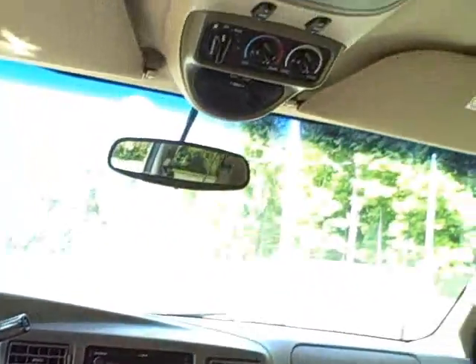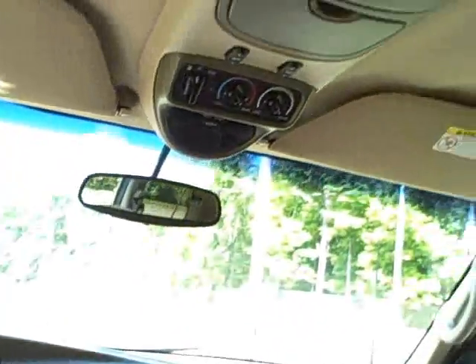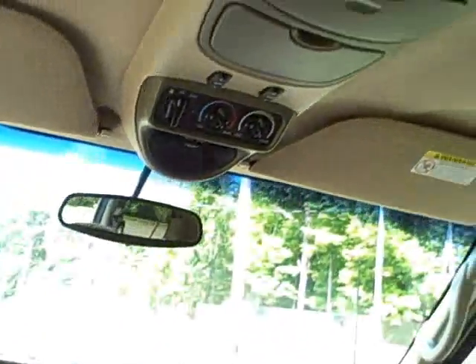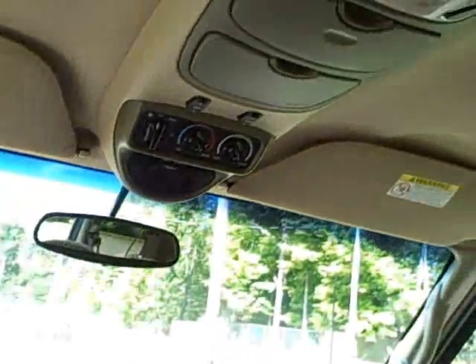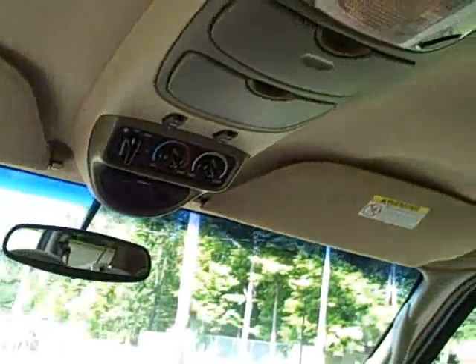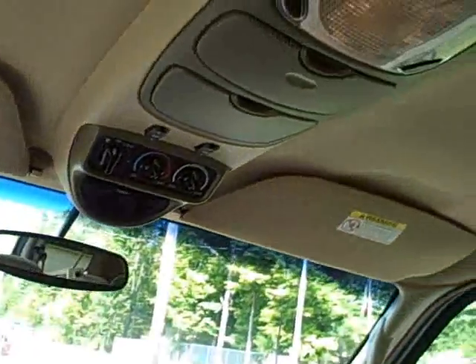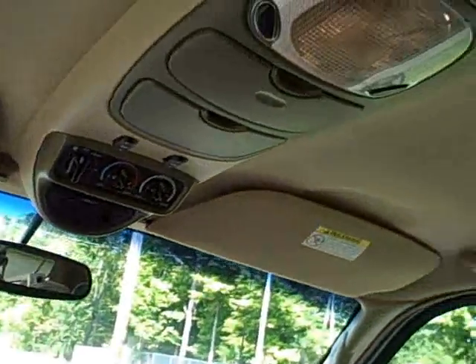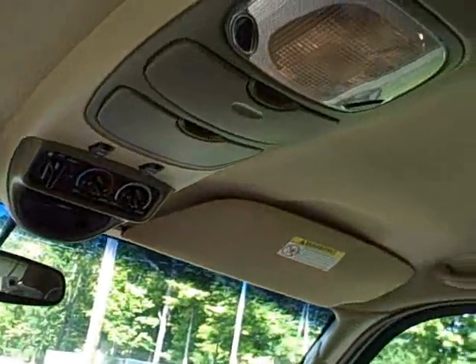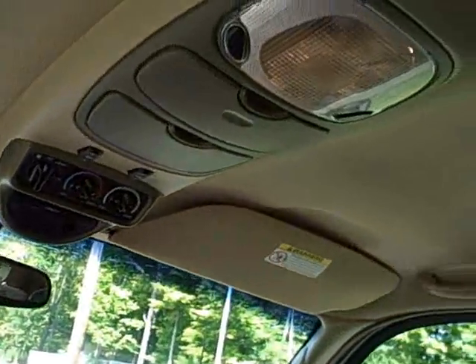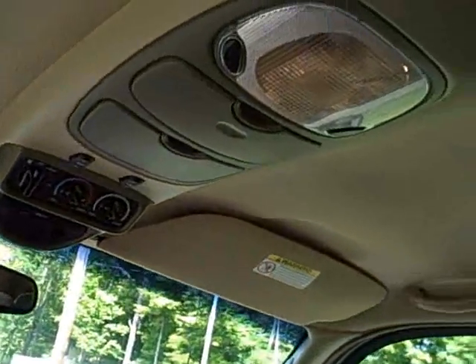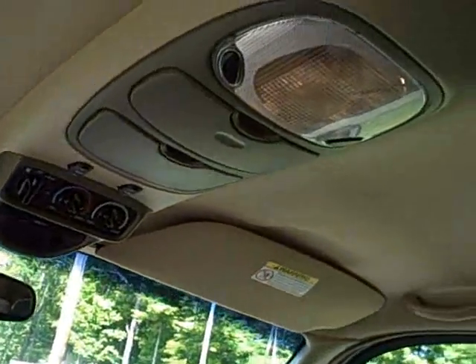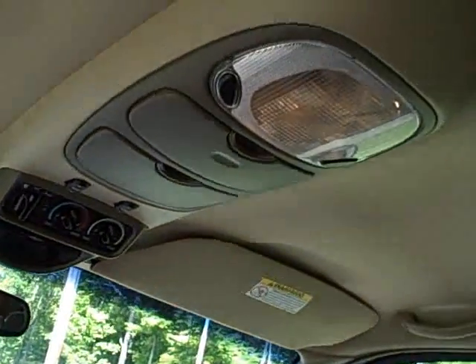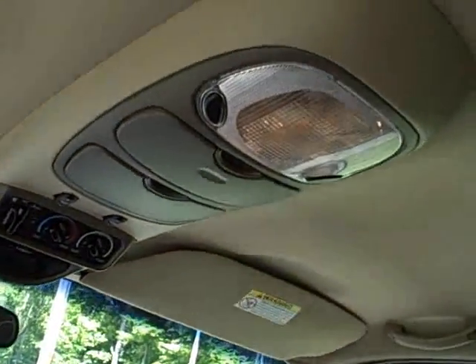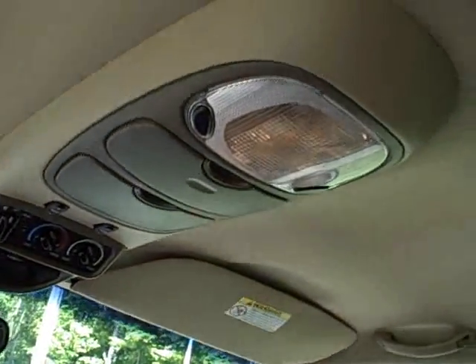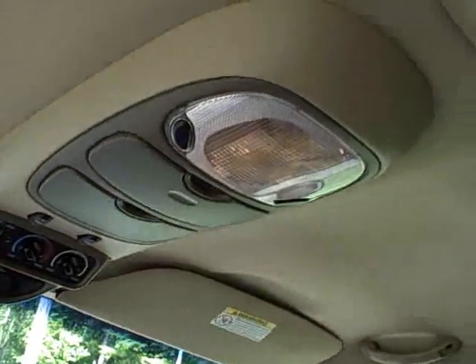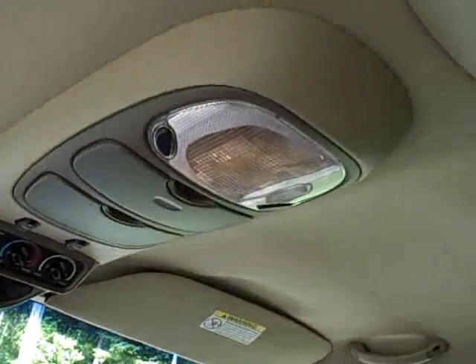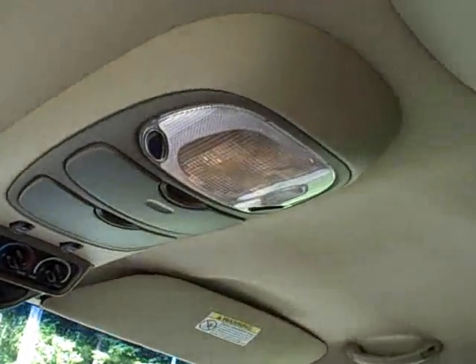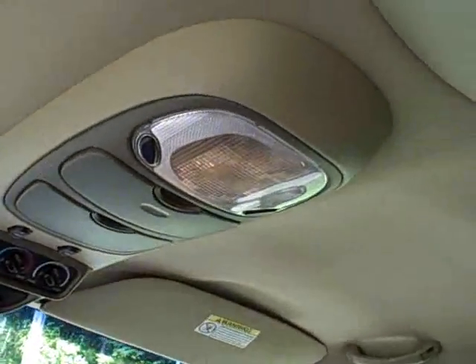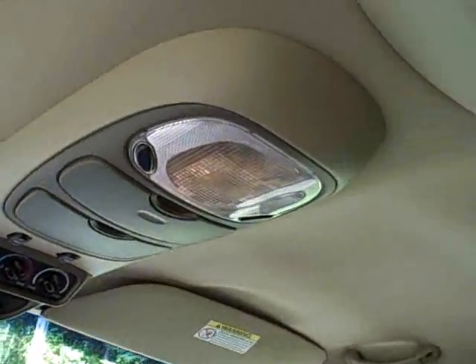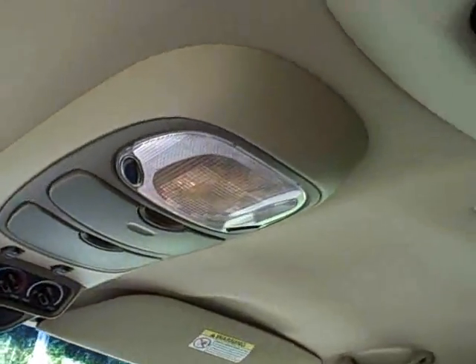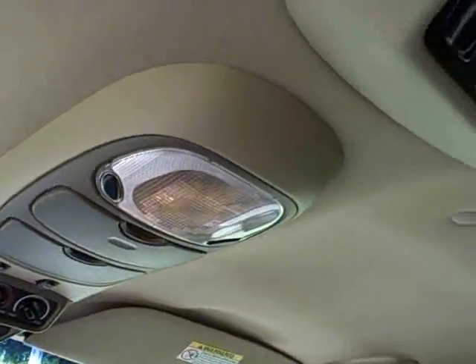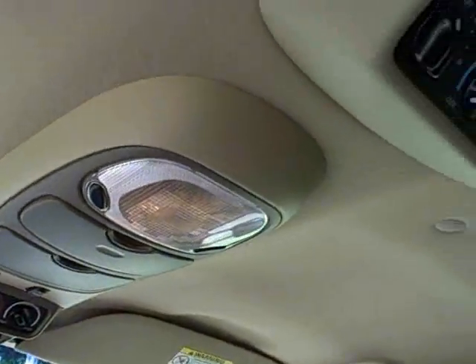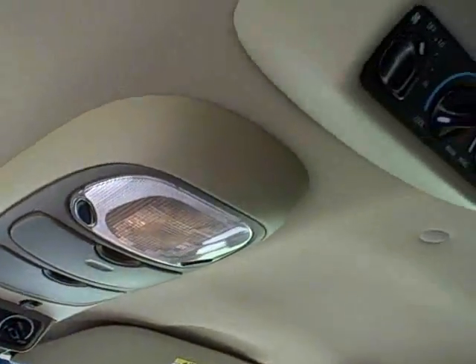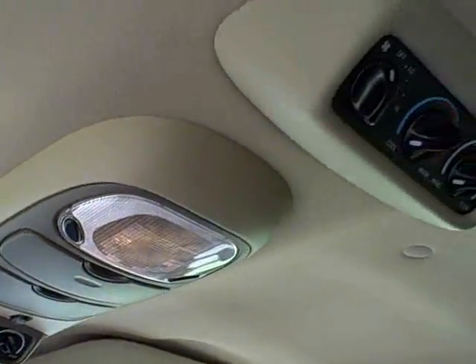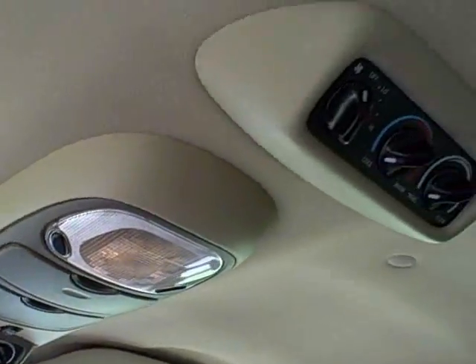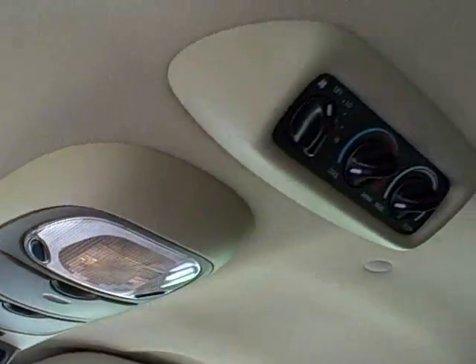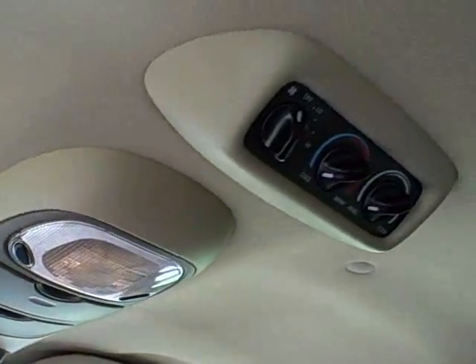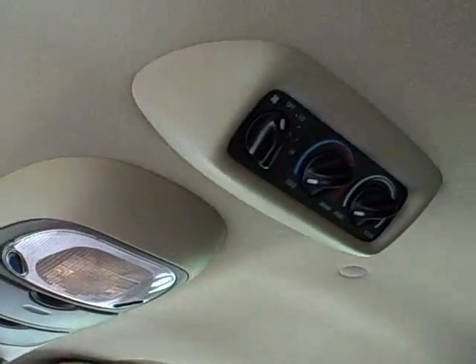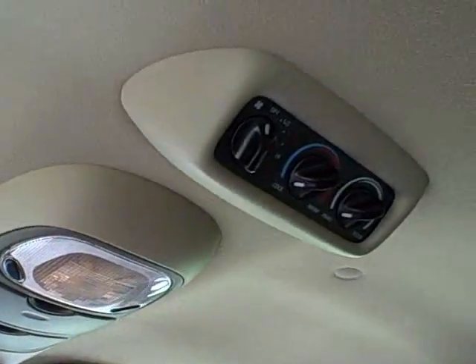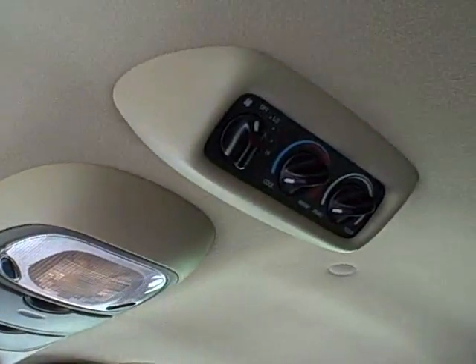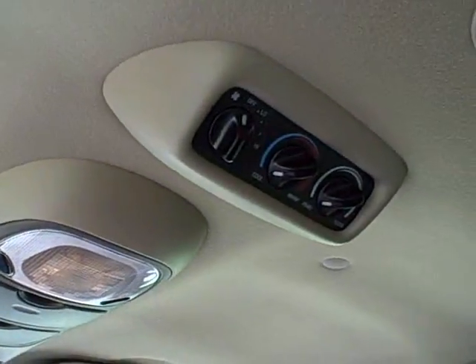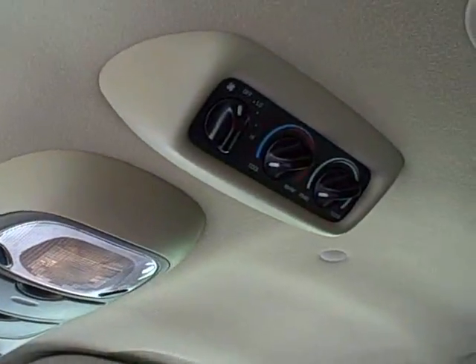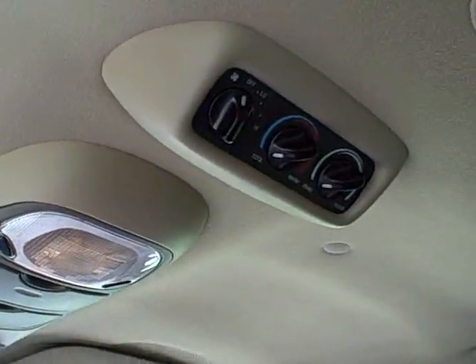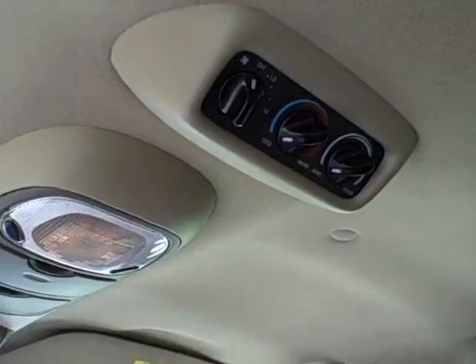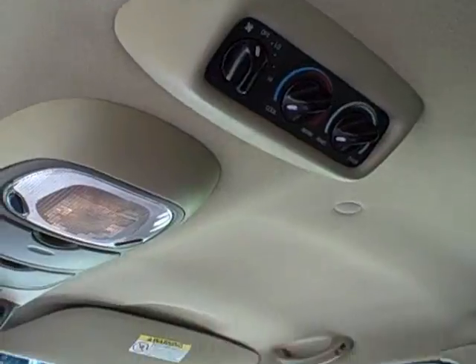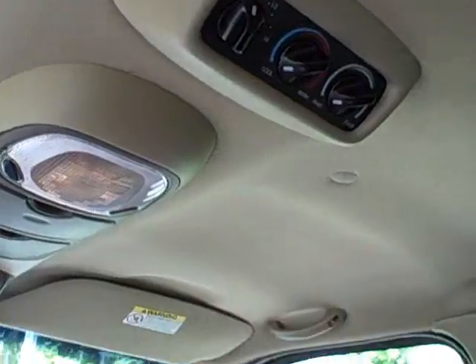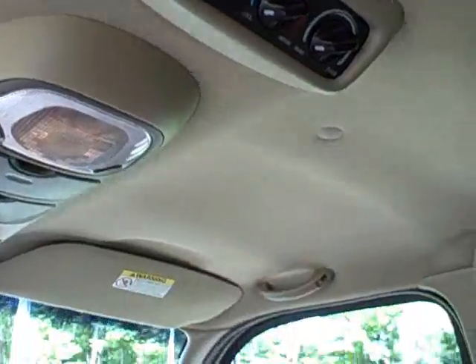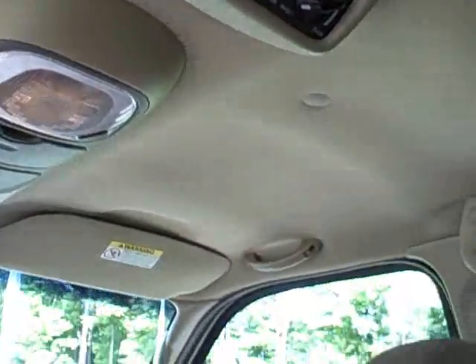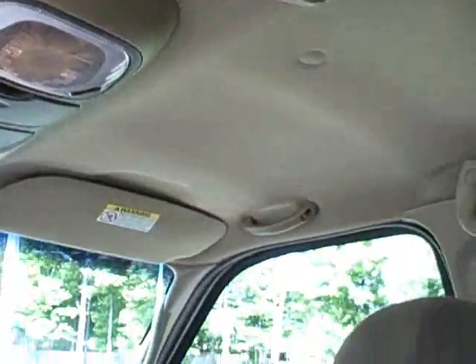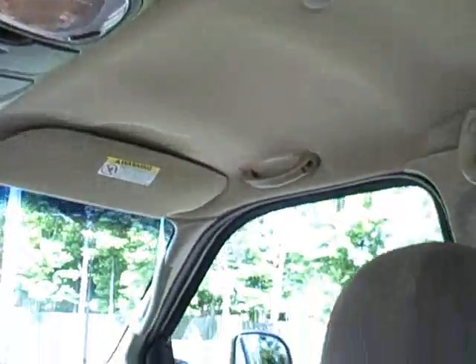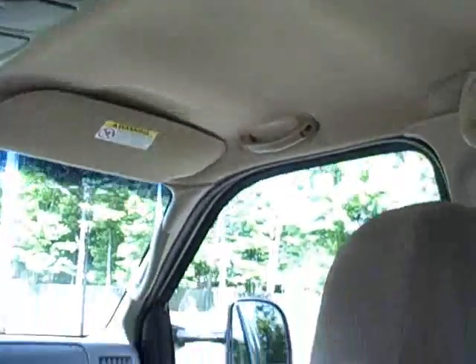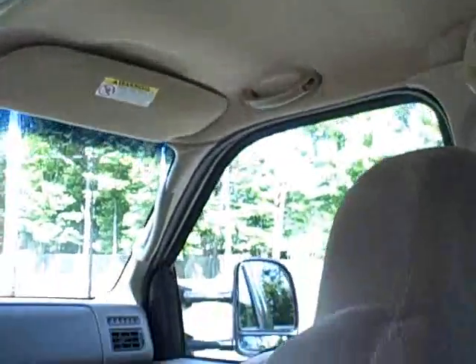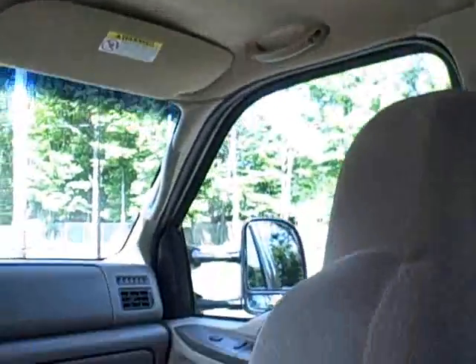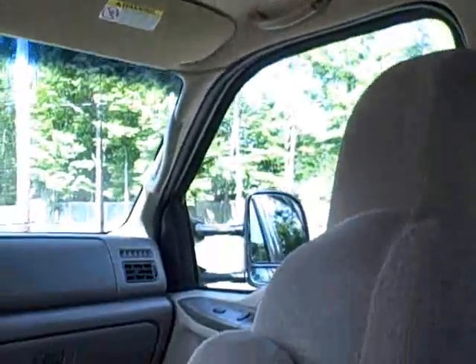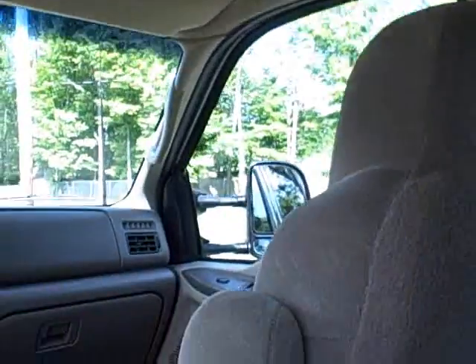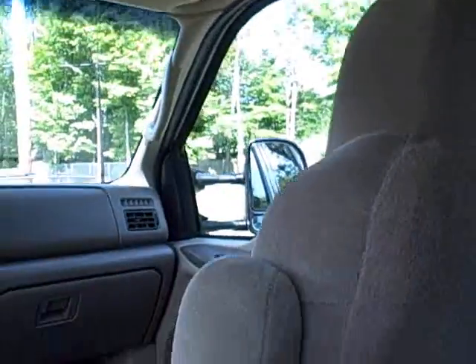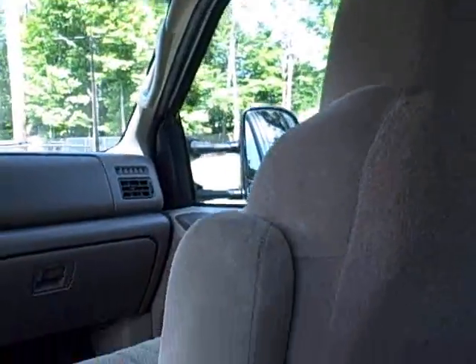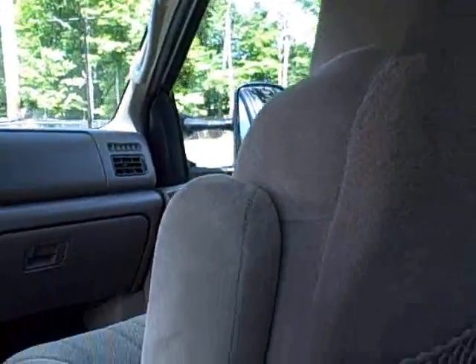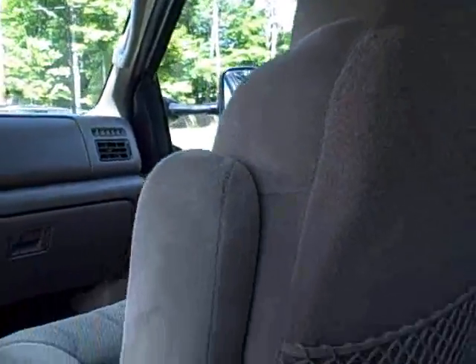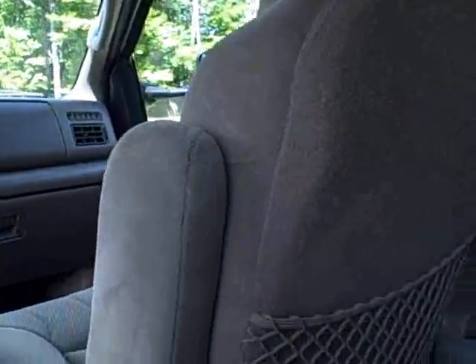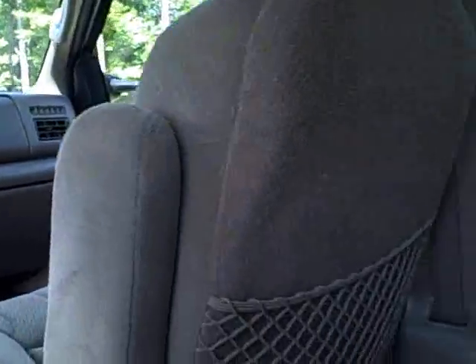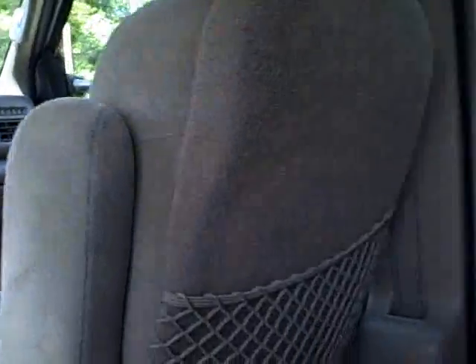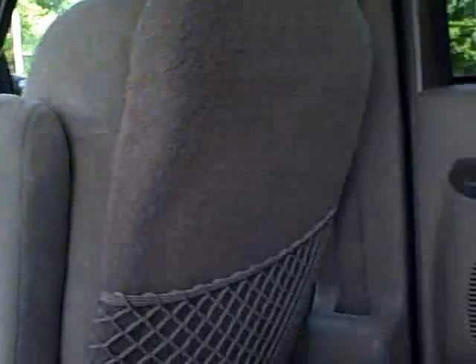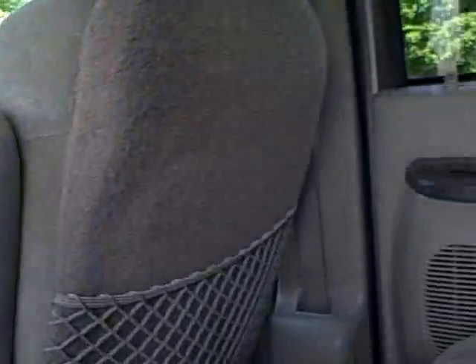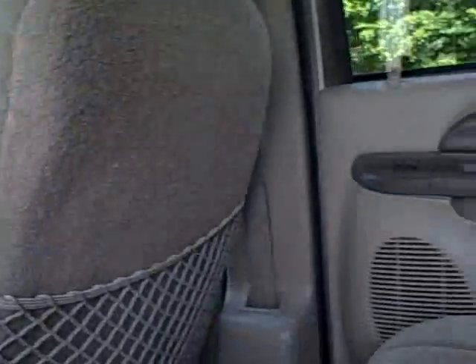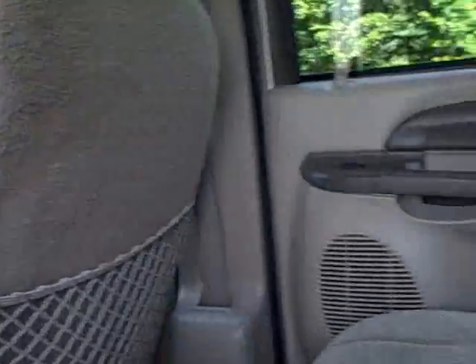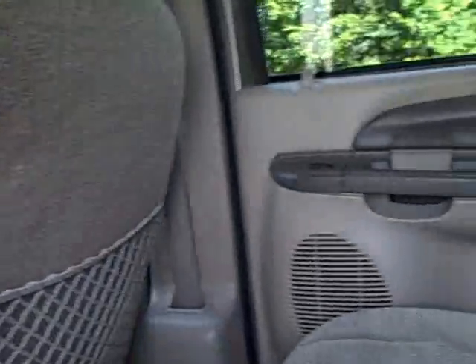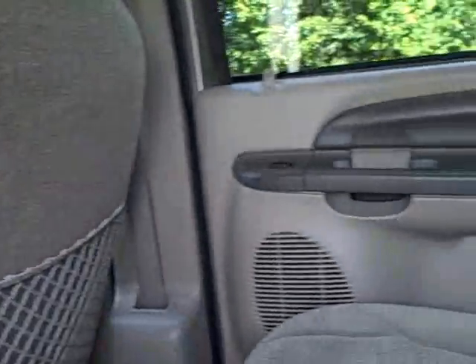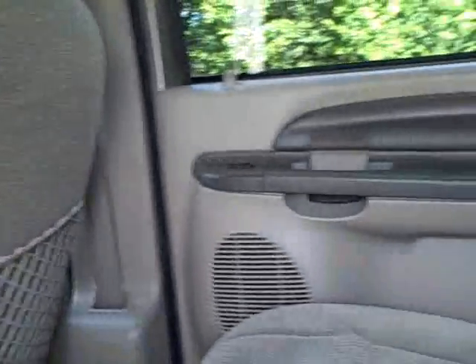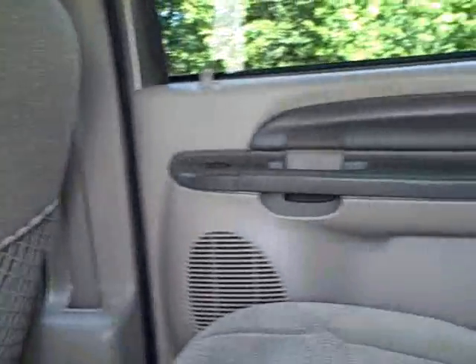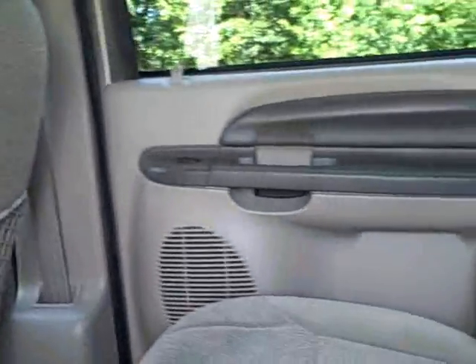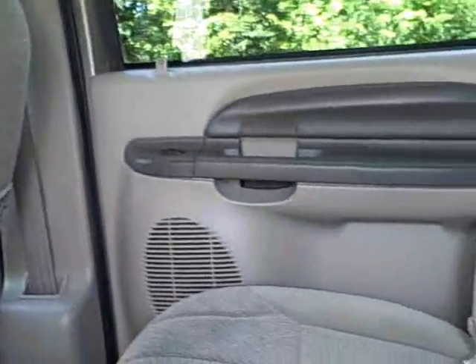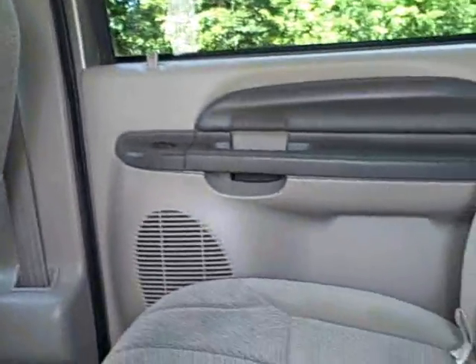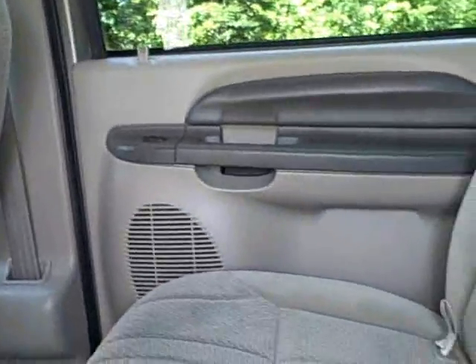Also included are a roof rack, tow package, trailer towing hitch, running boards, overhead console, and that's just to name a few.